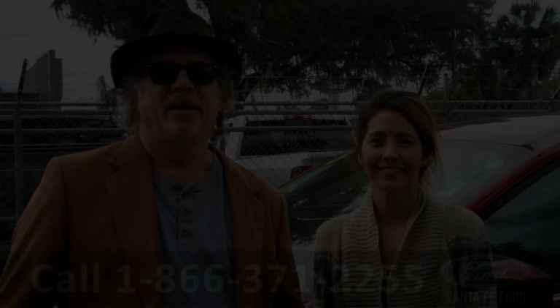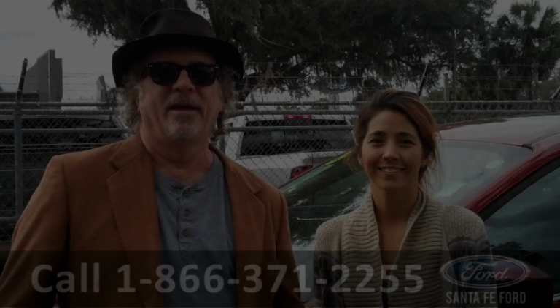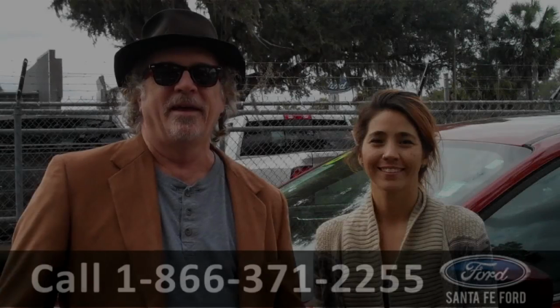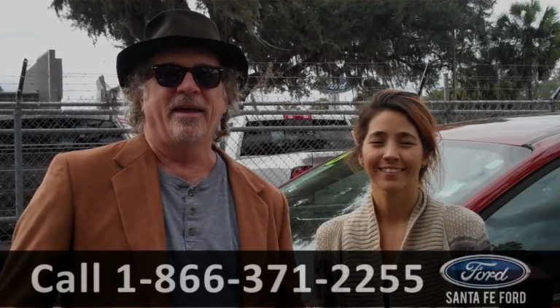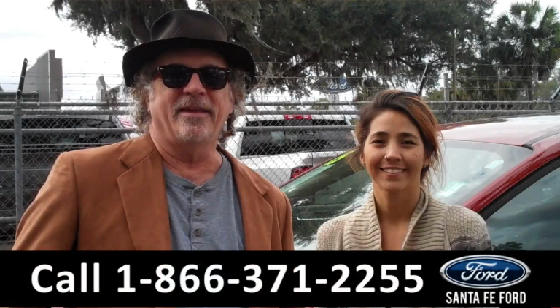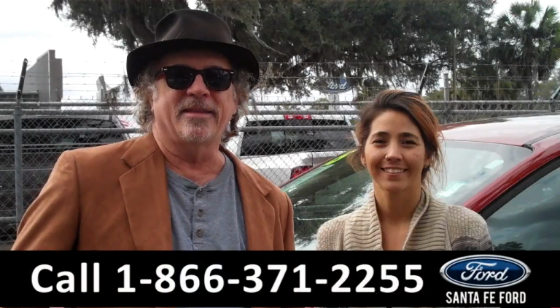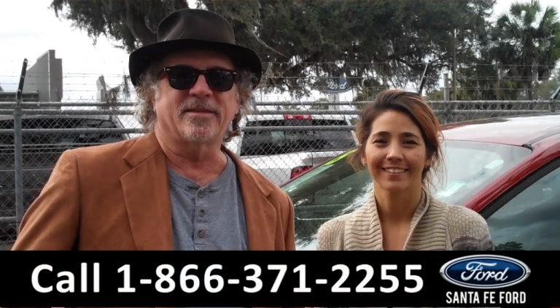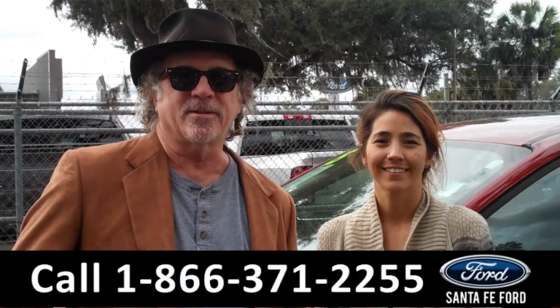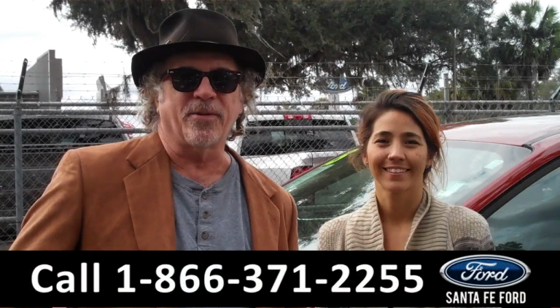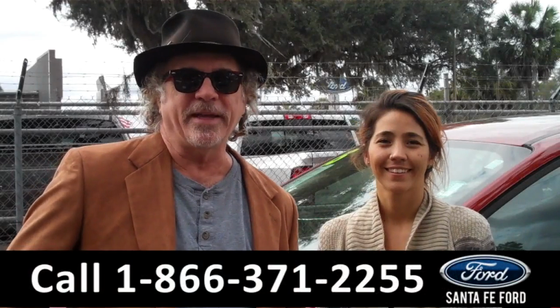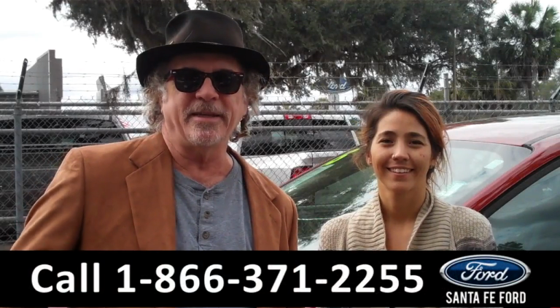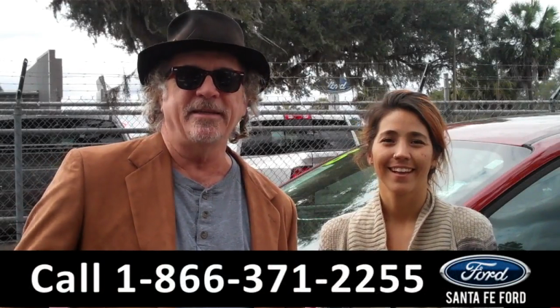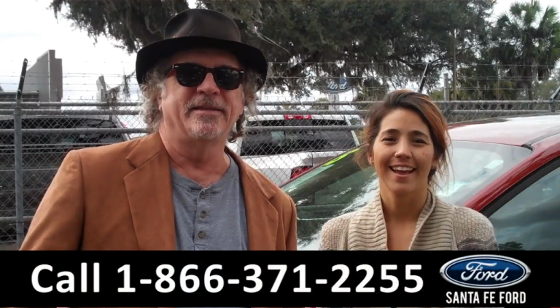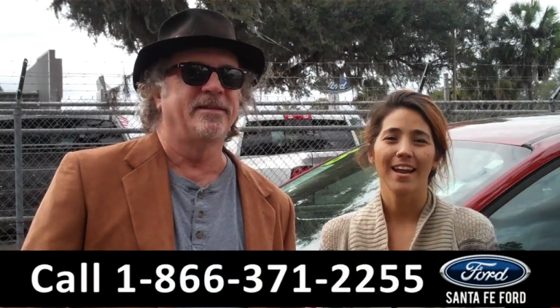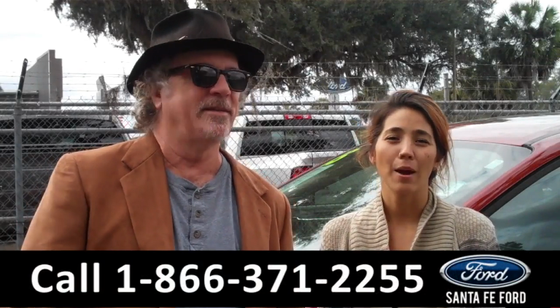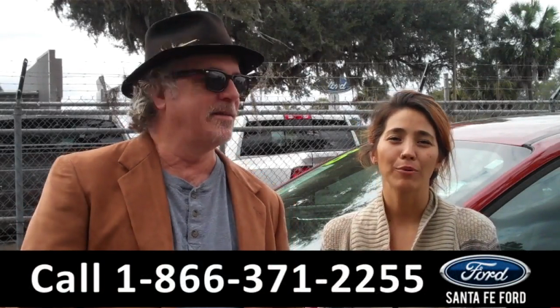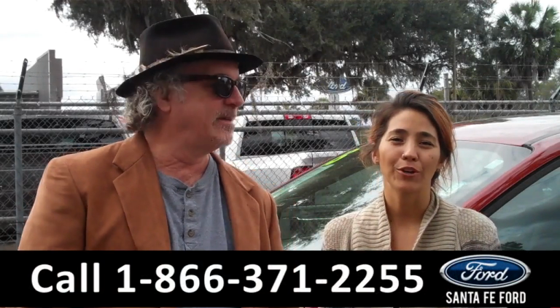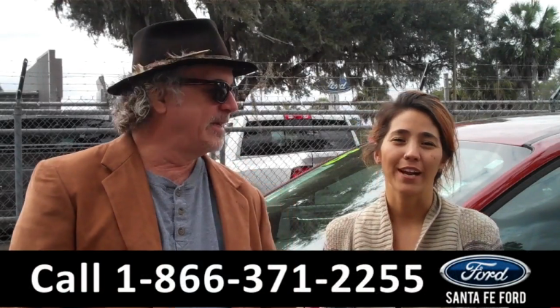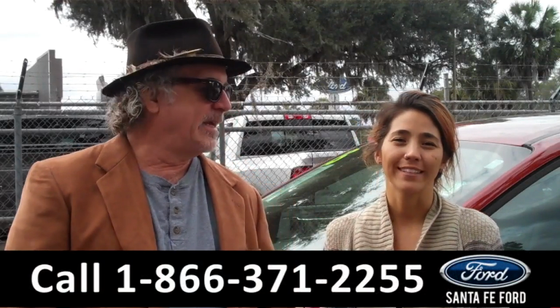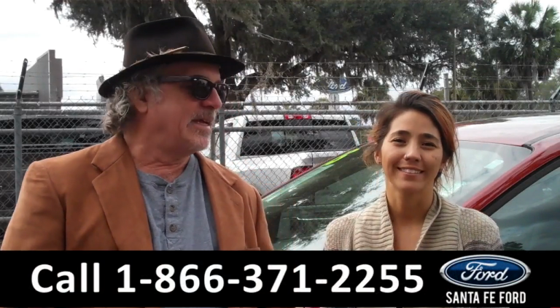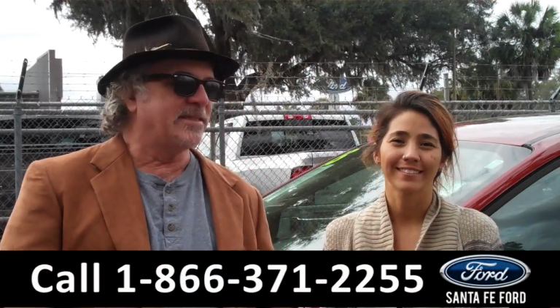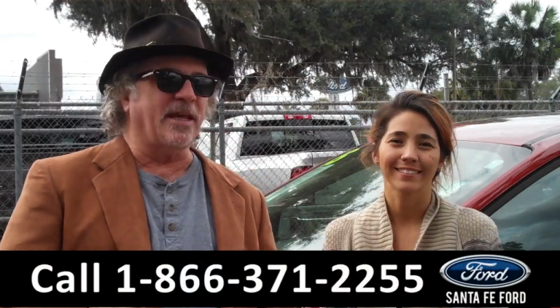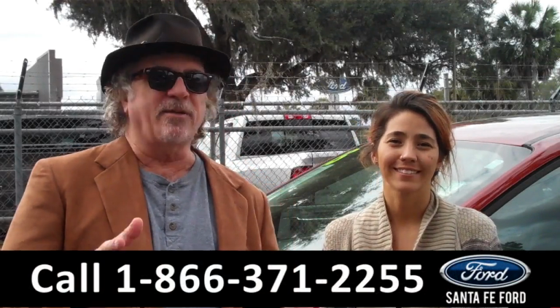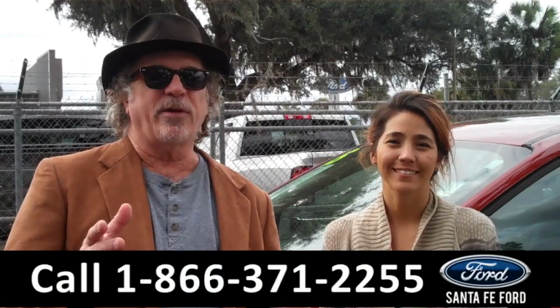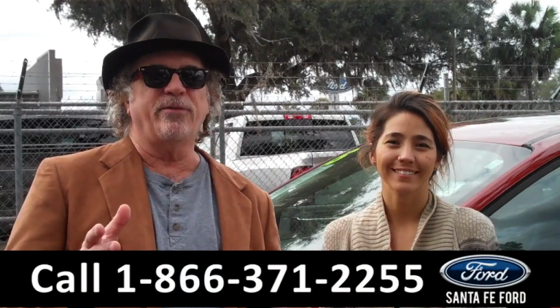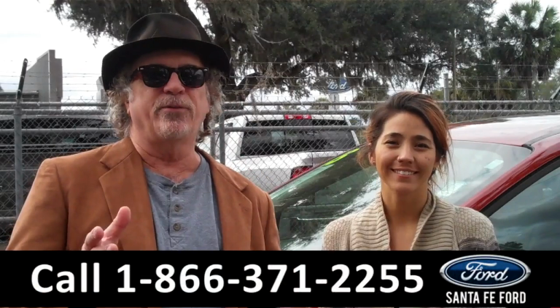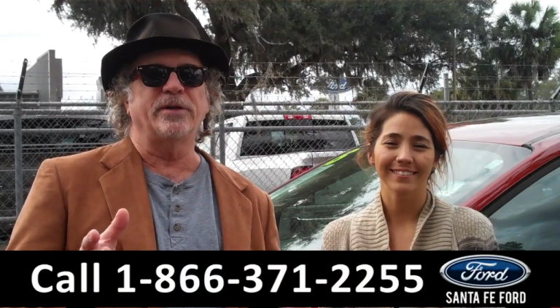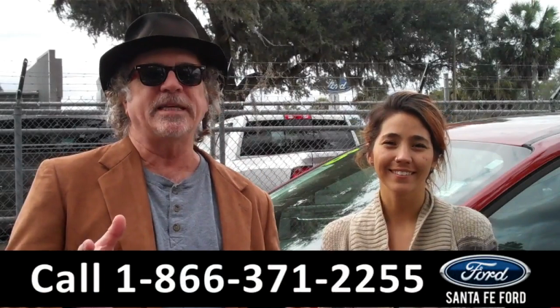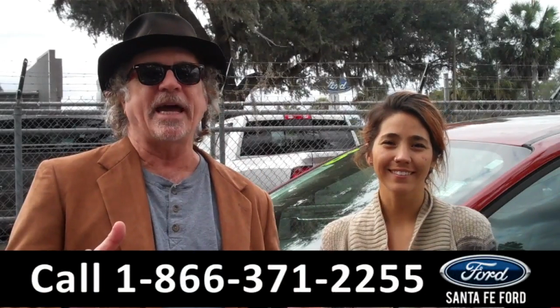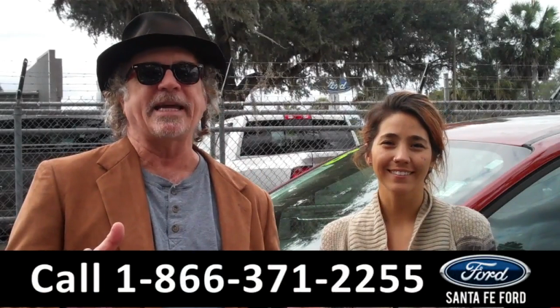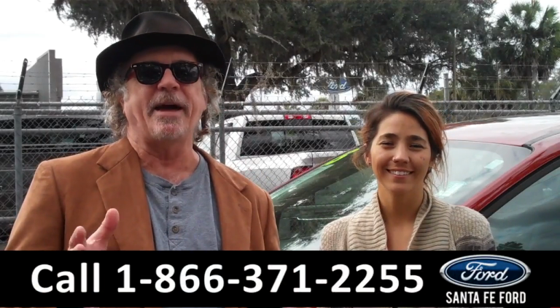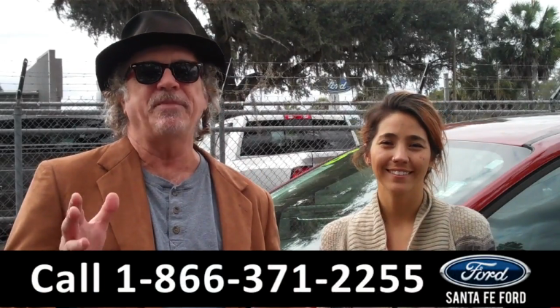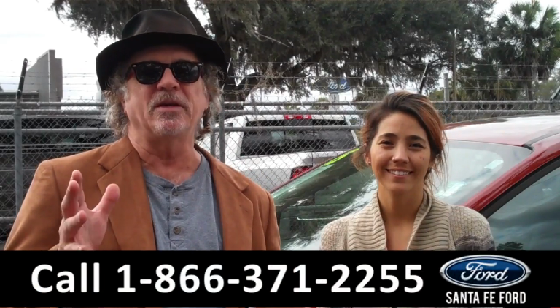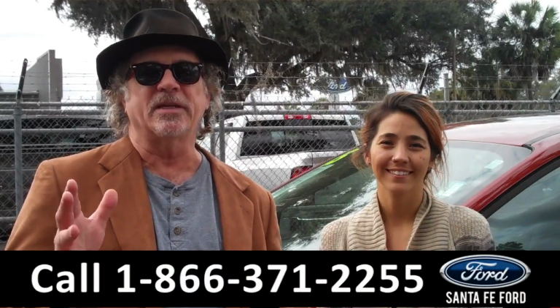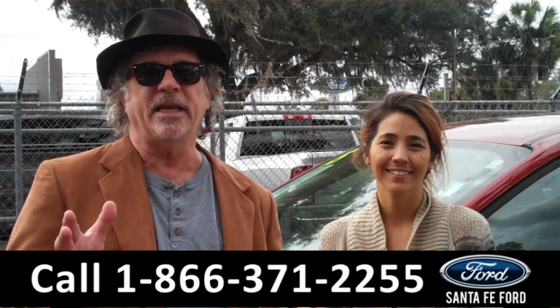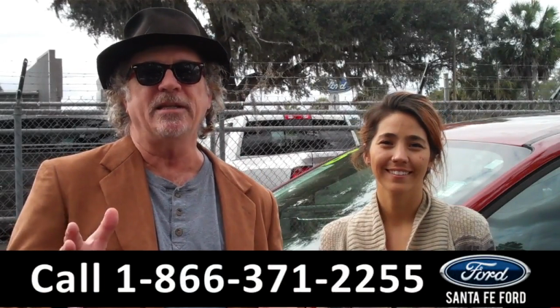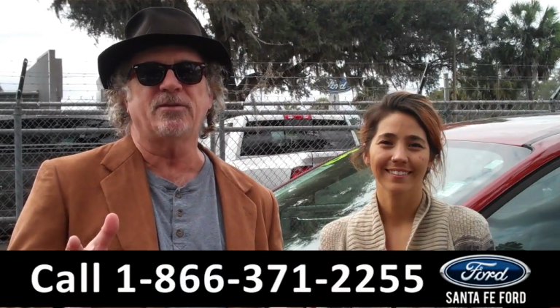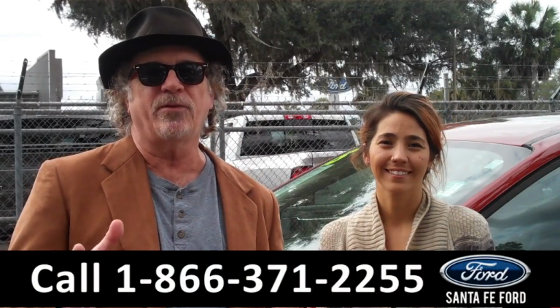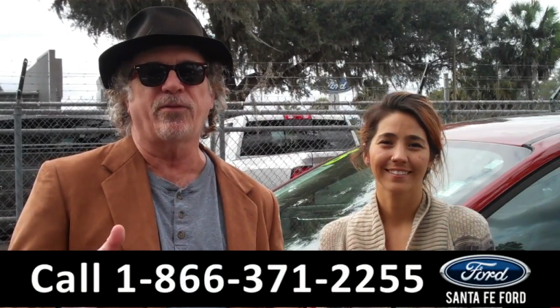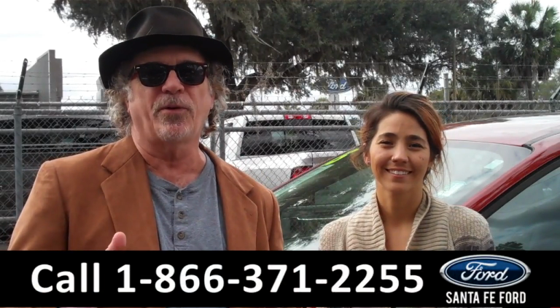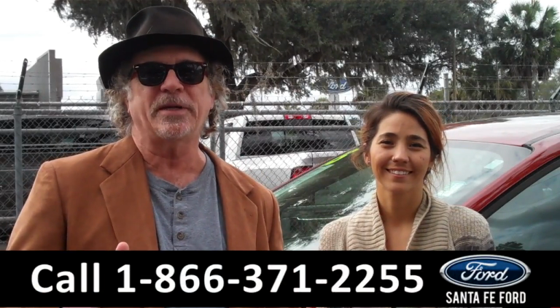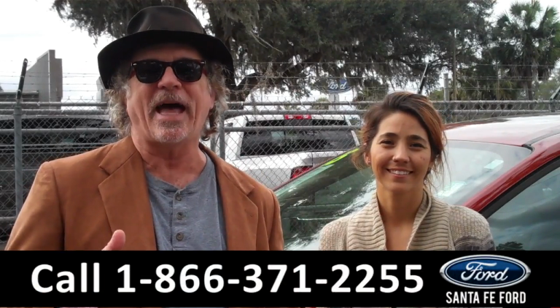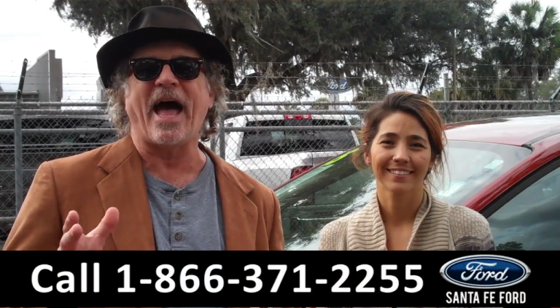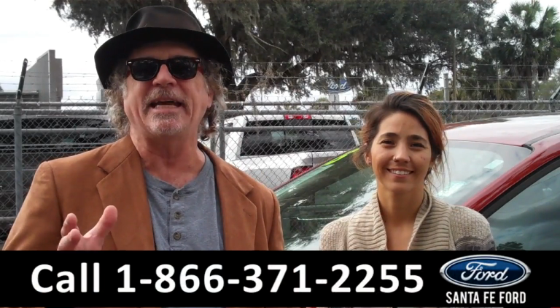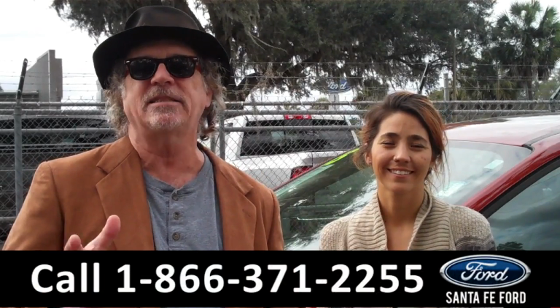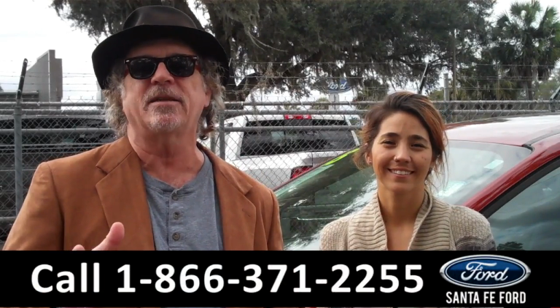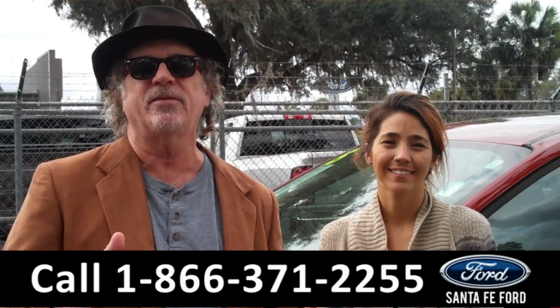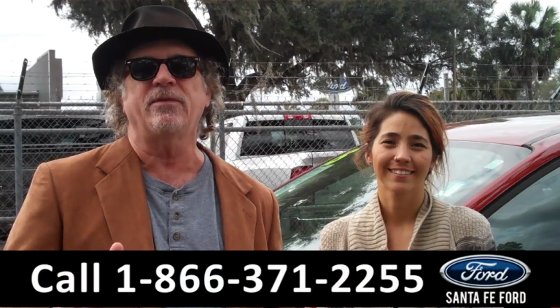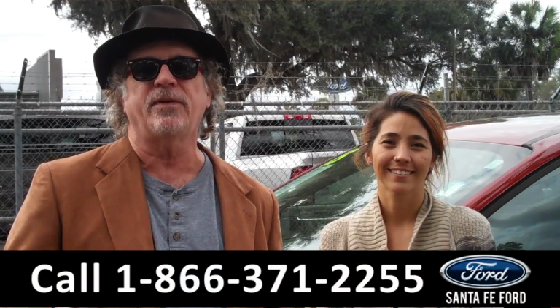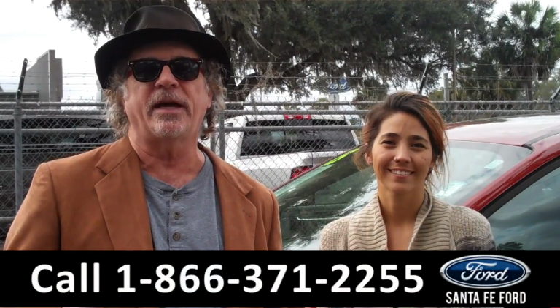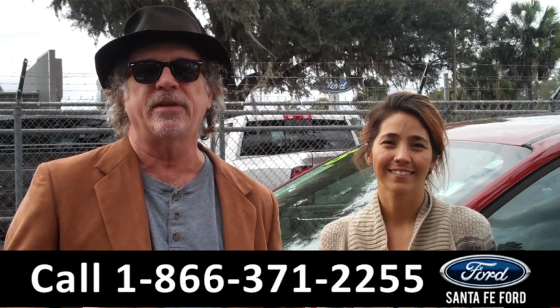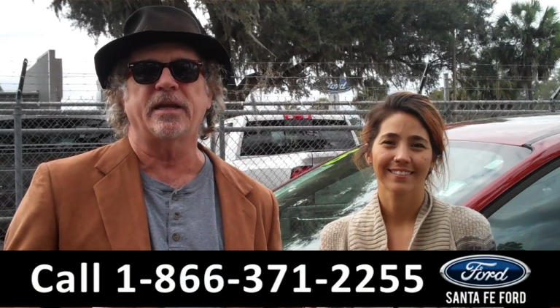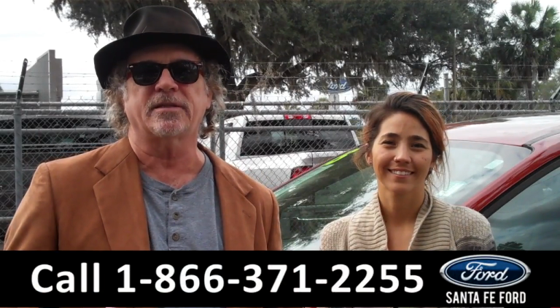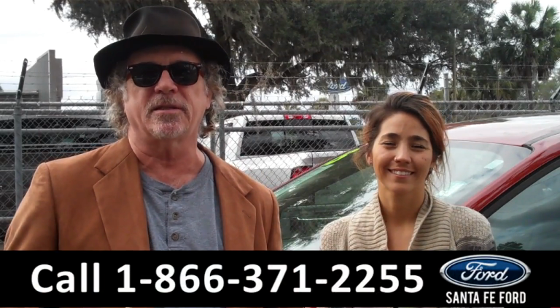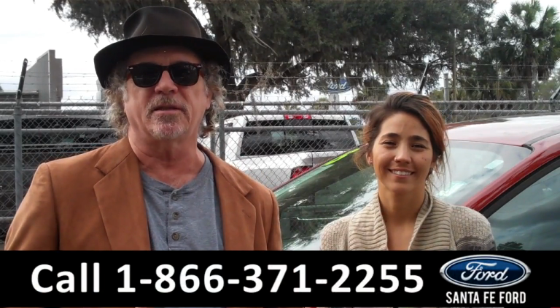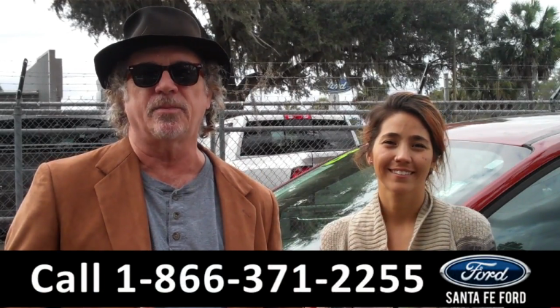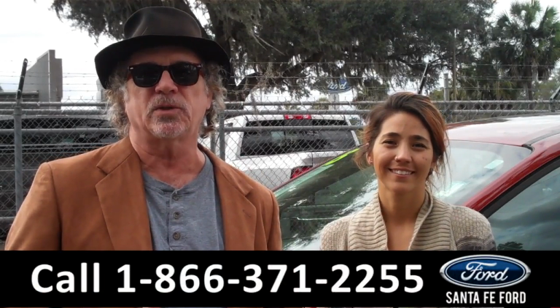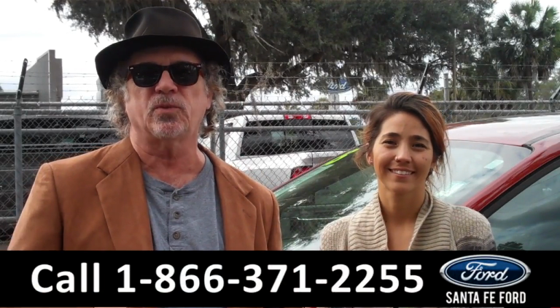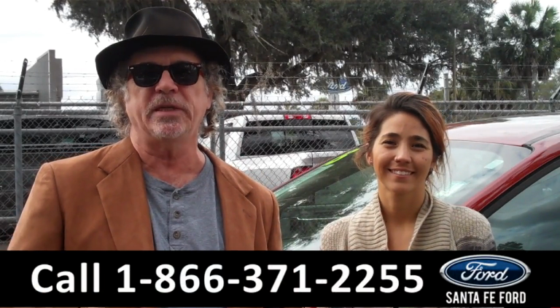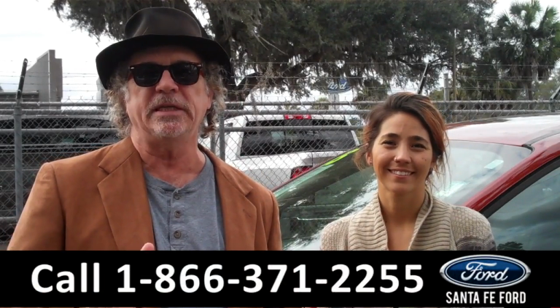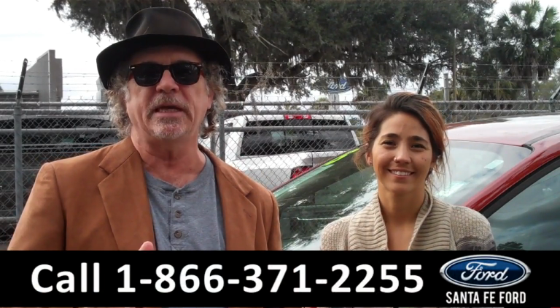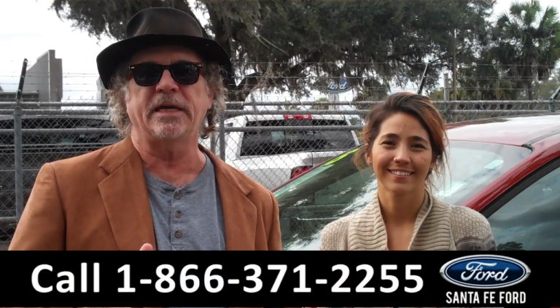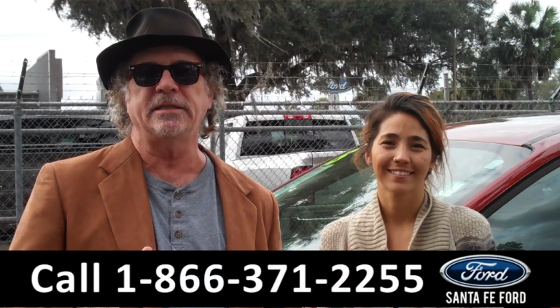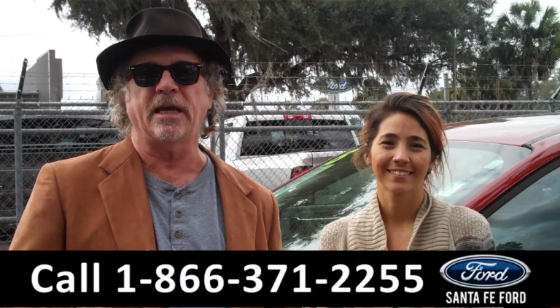Hey, this is Randy and I'm Corinne. SantafeFord.com near Gainesville, Florida, I-75 at exit number 399.